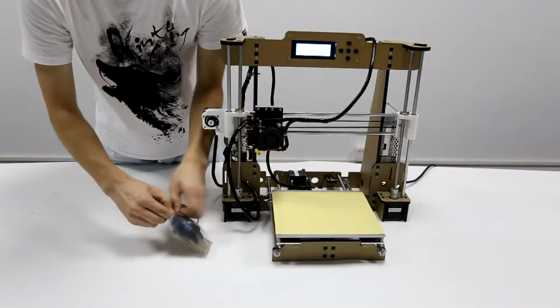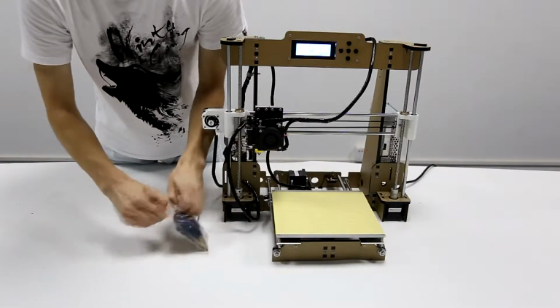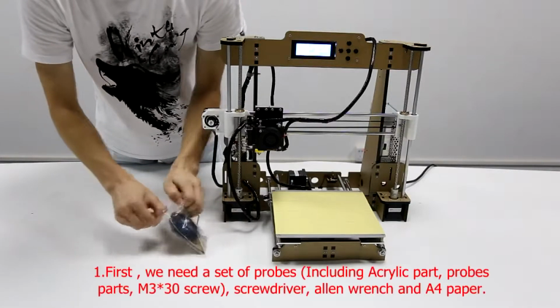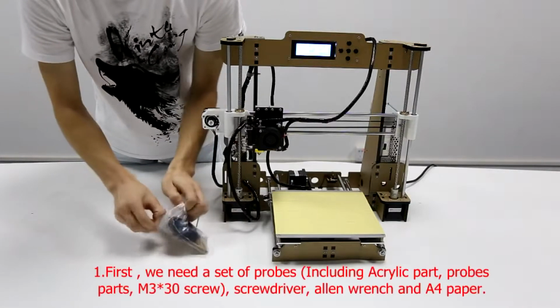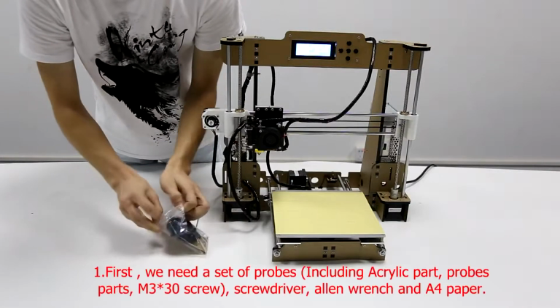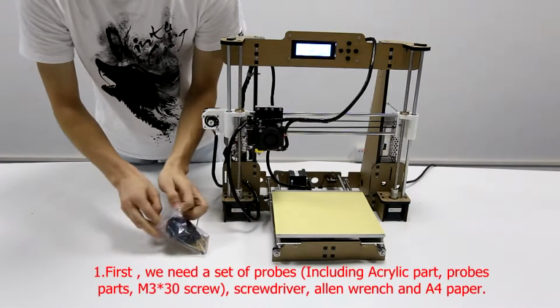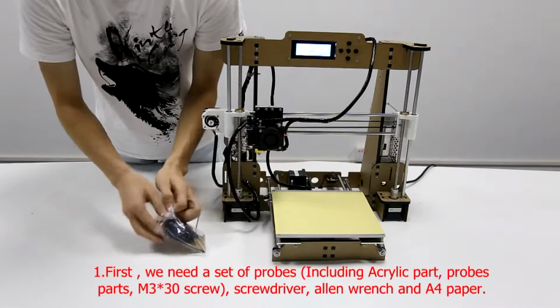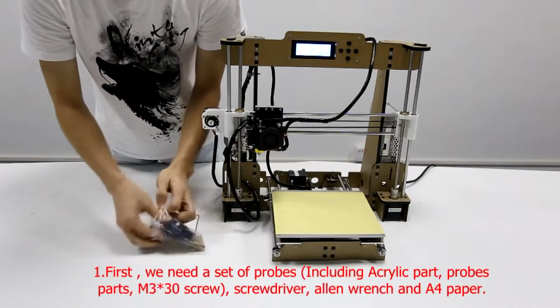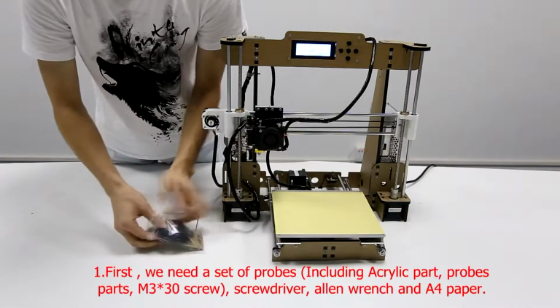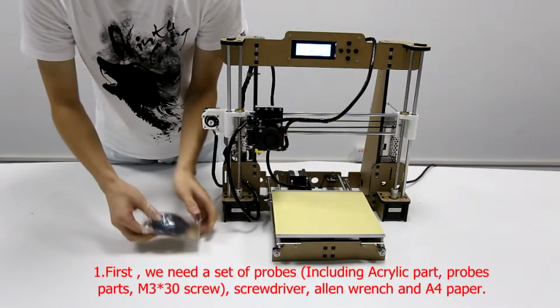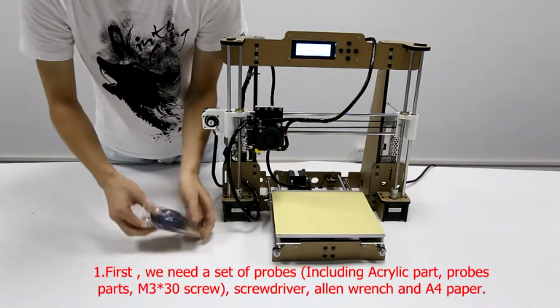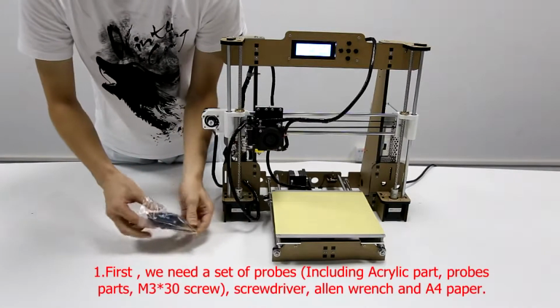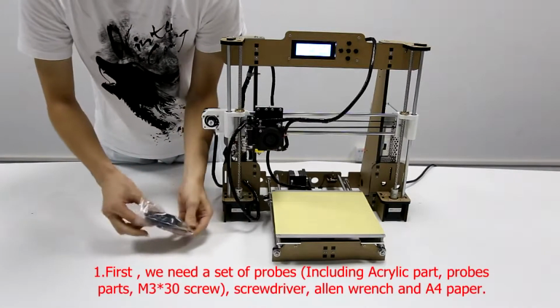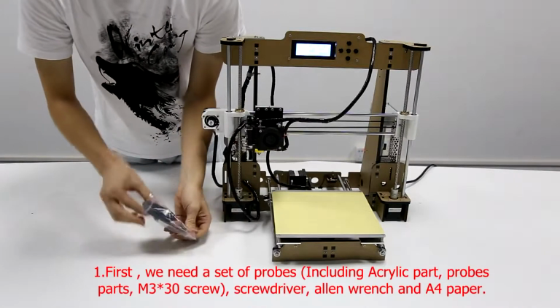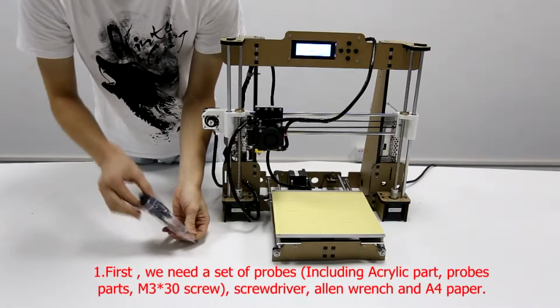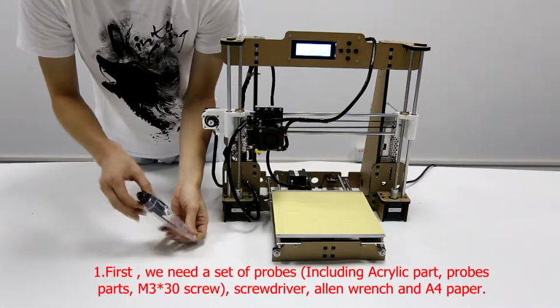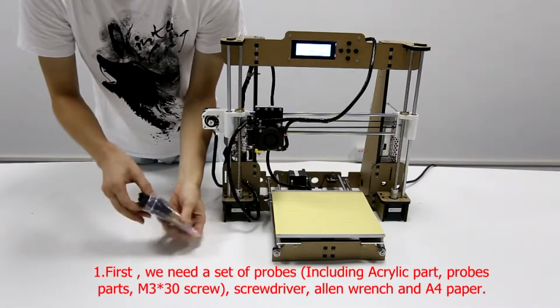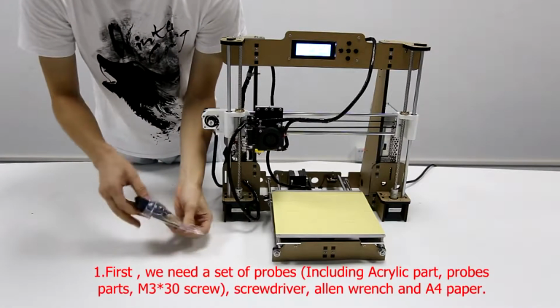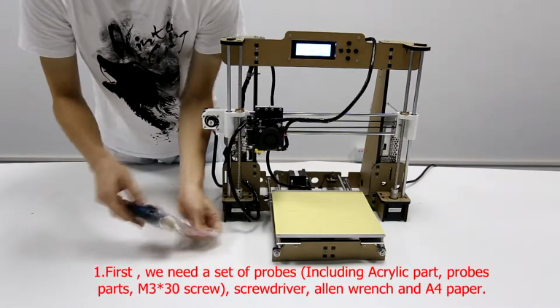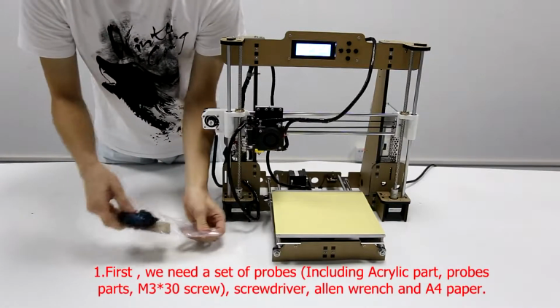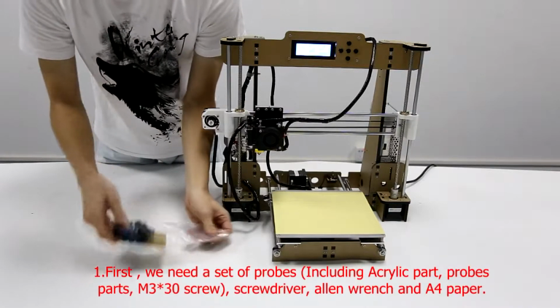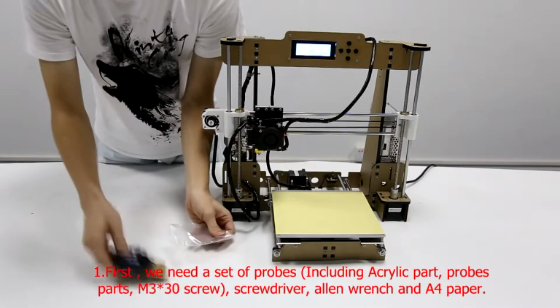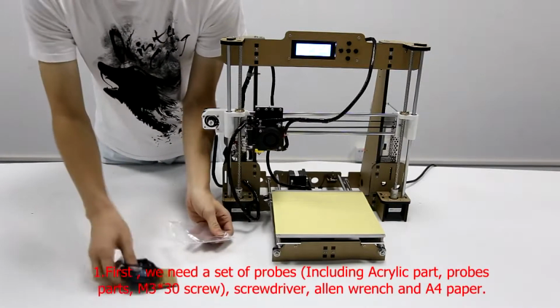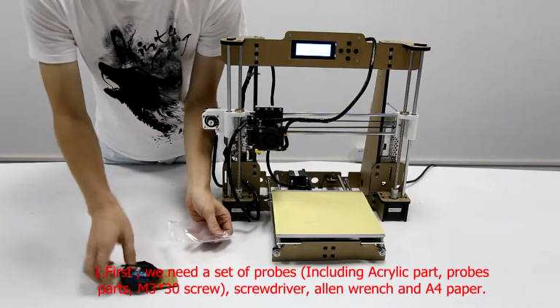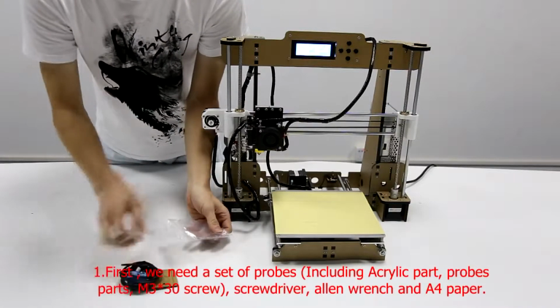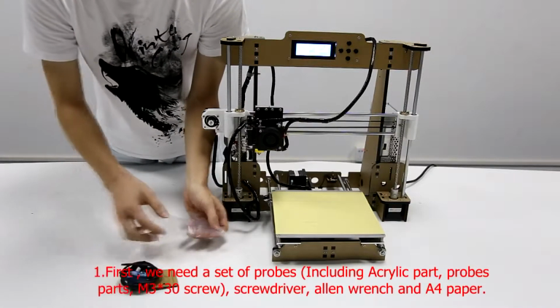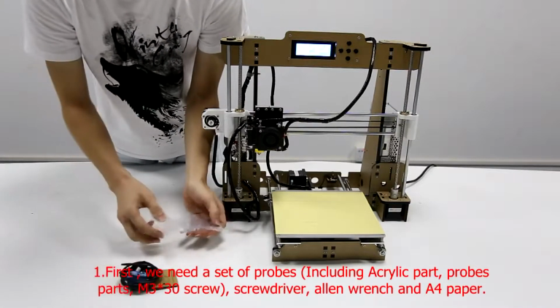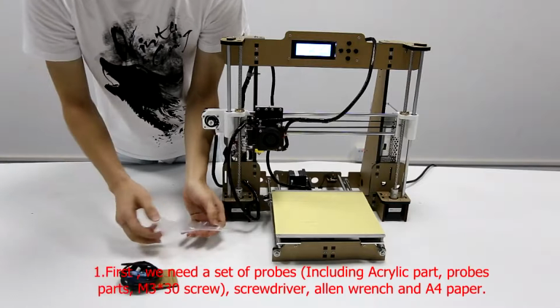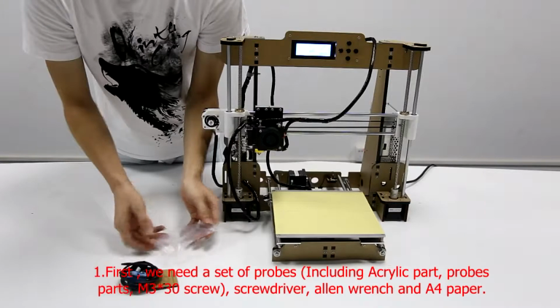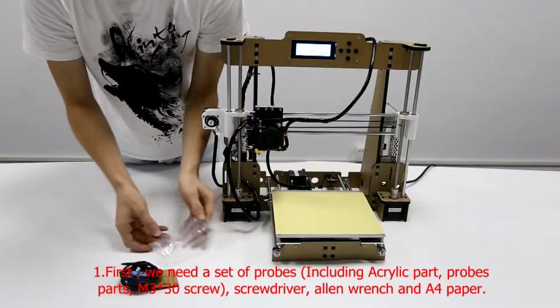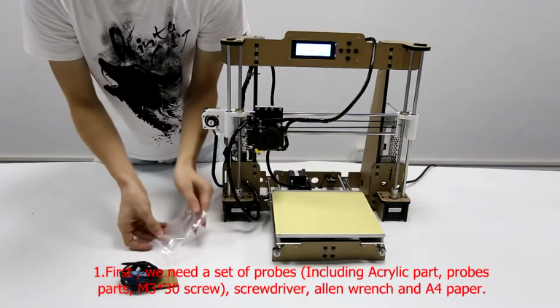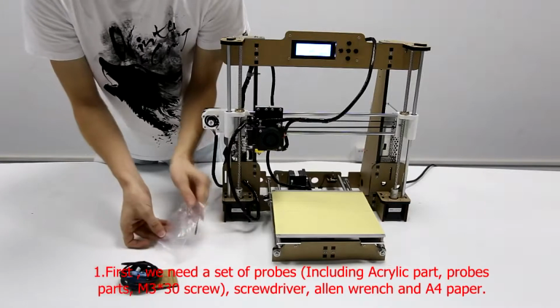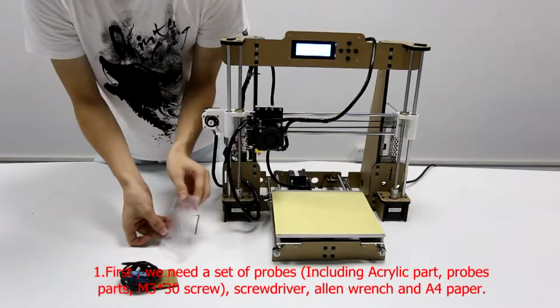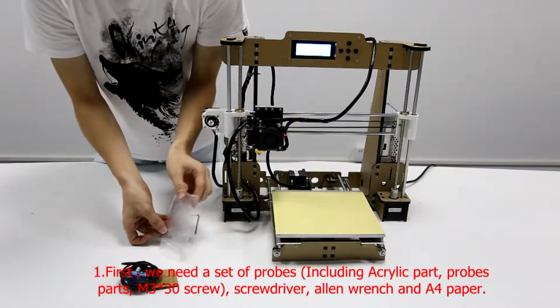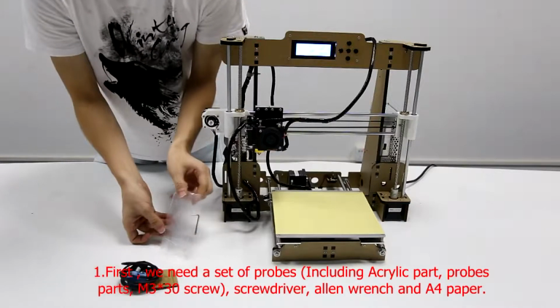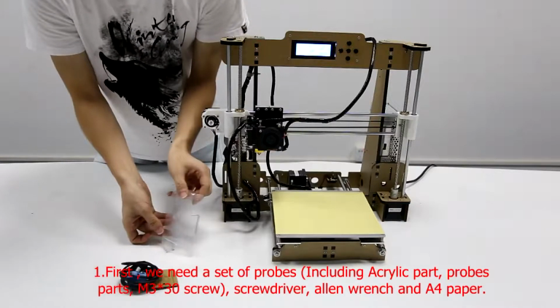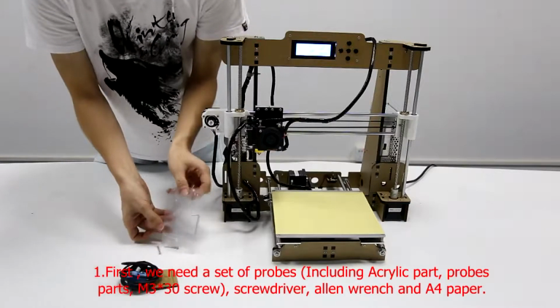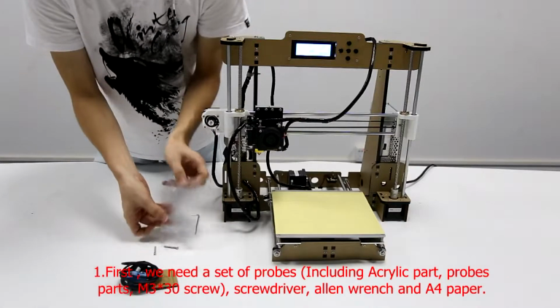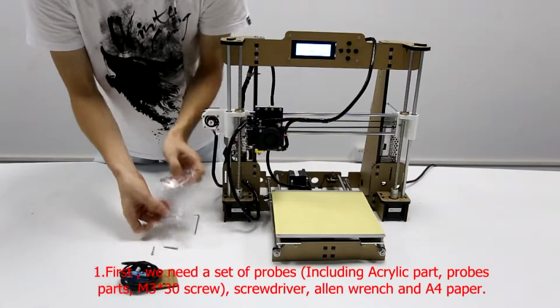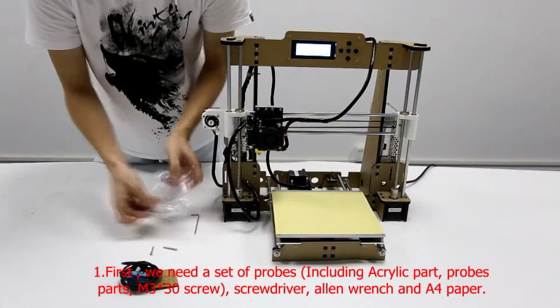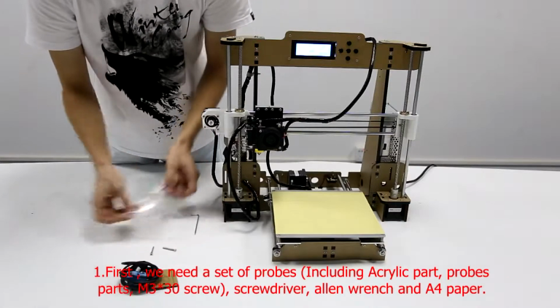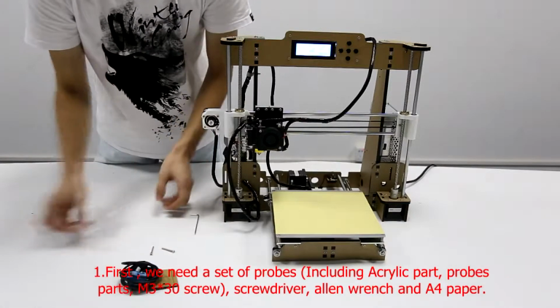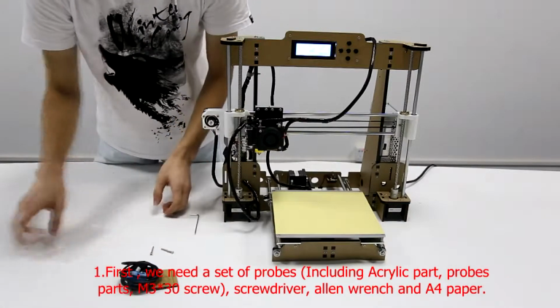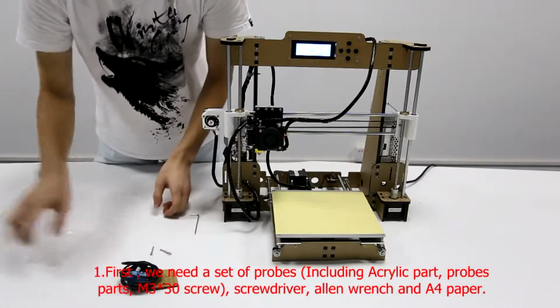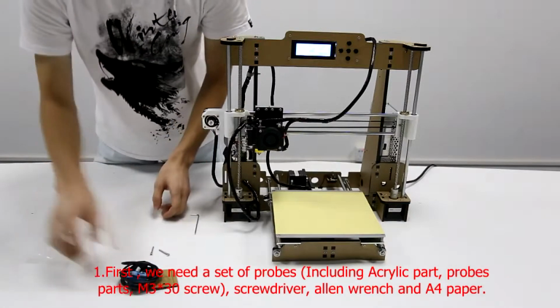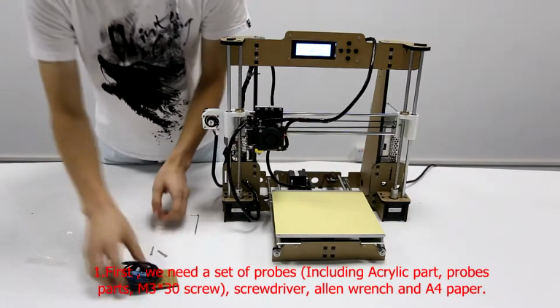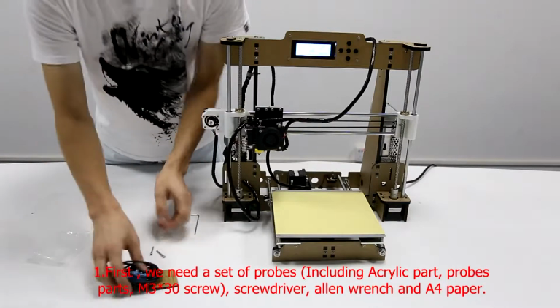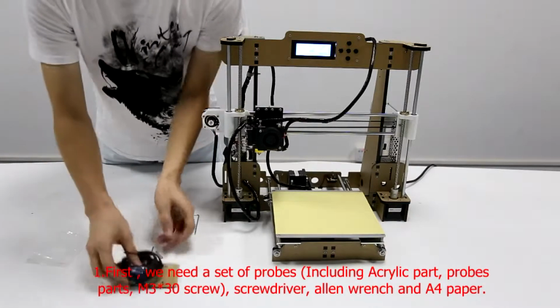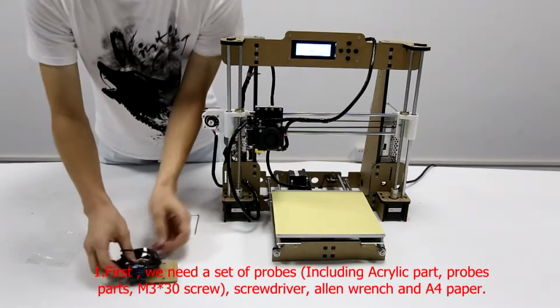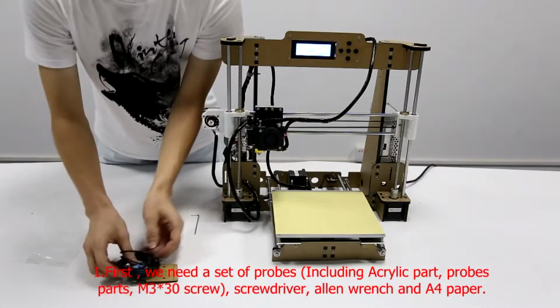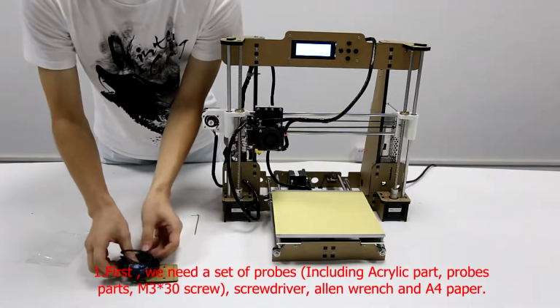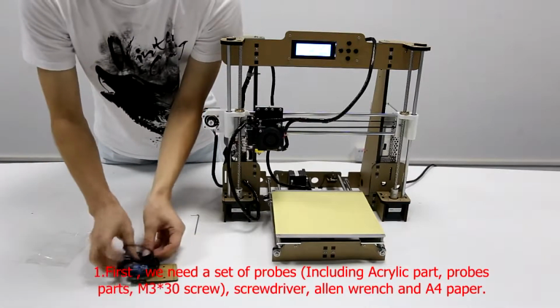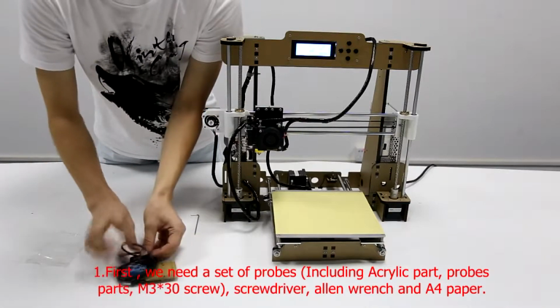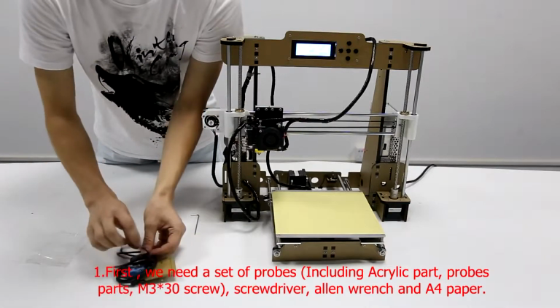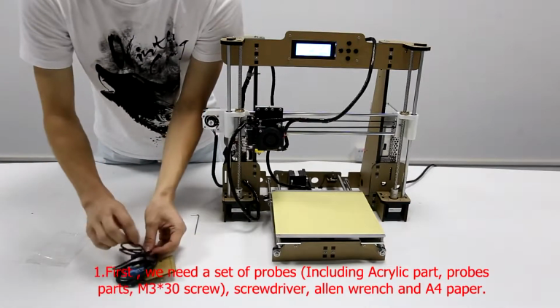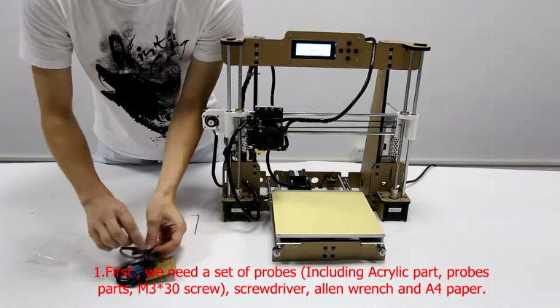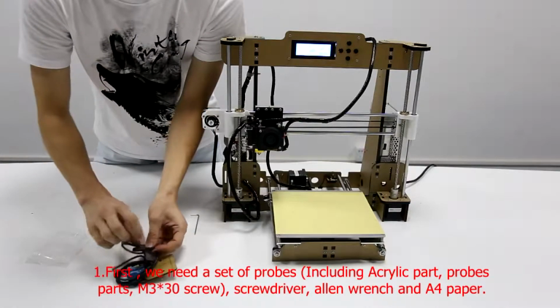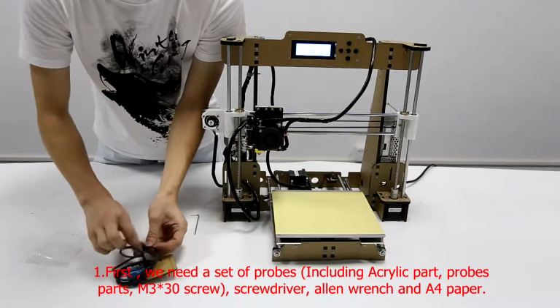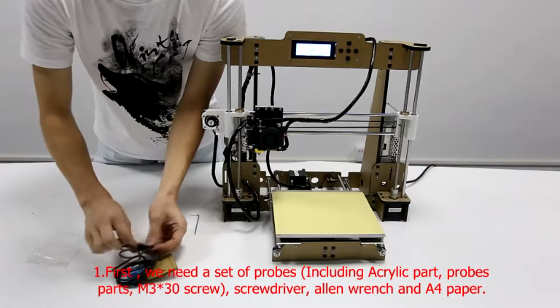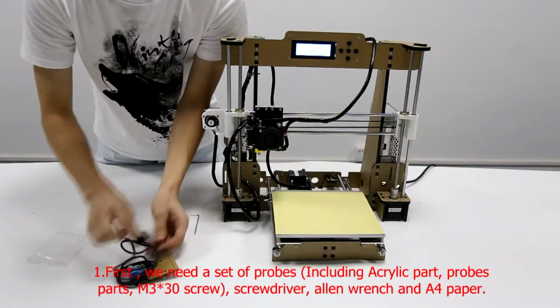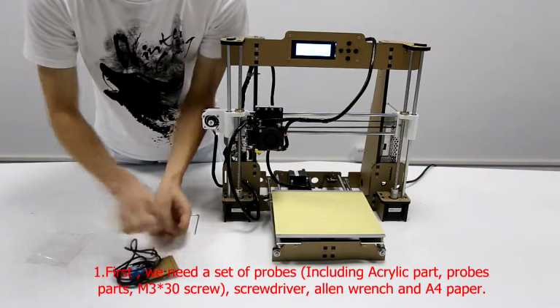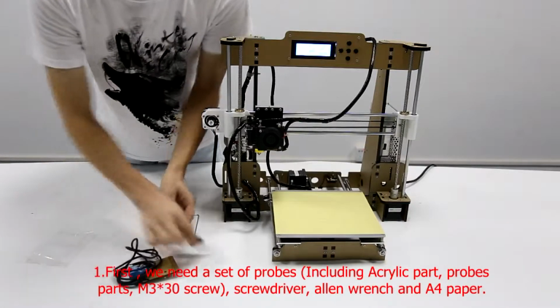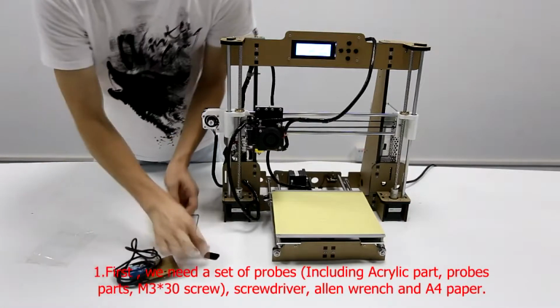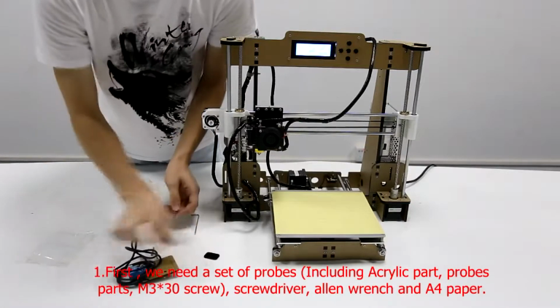First, we need a set of probes, screwdriver, allen wrench, and A4 paper.